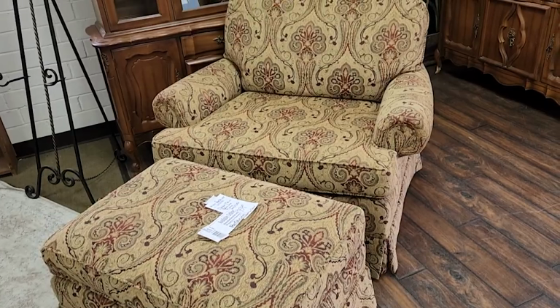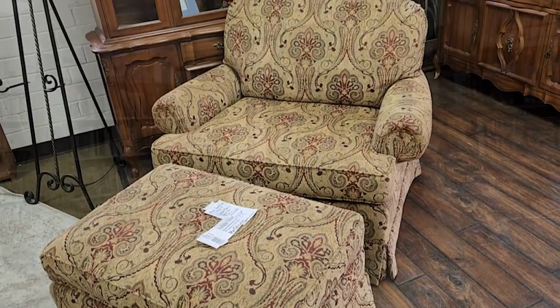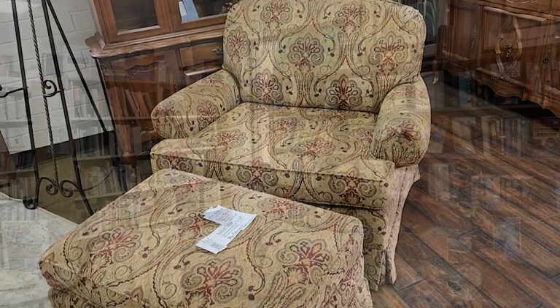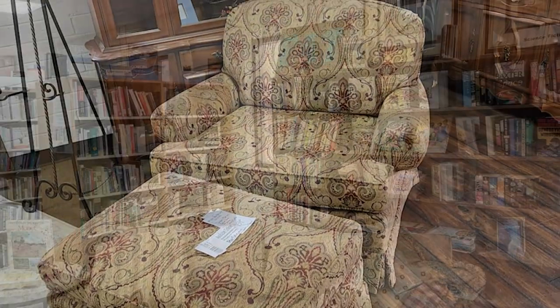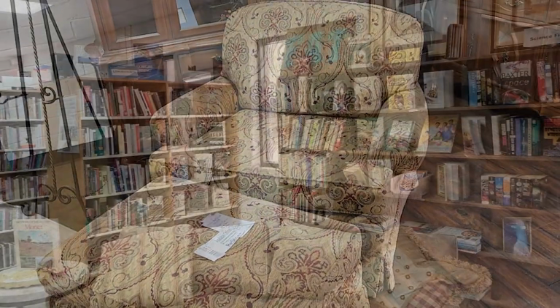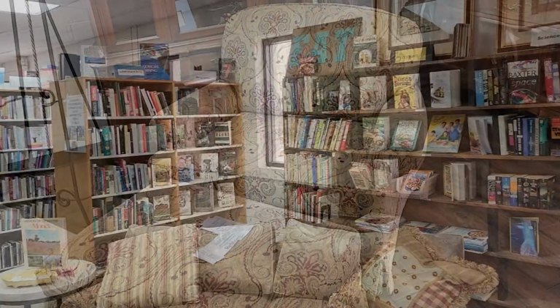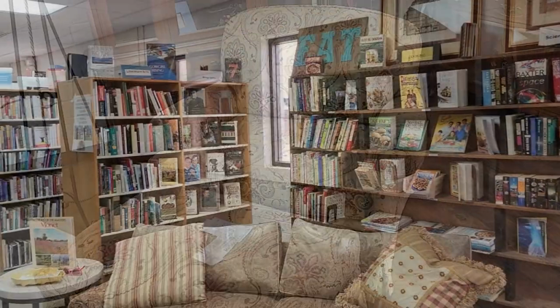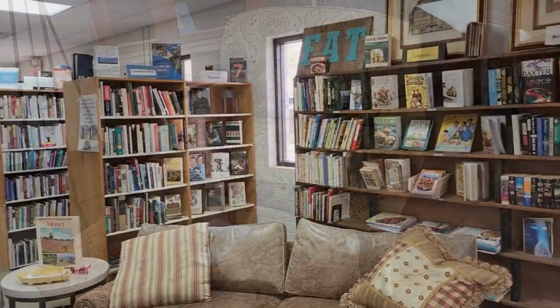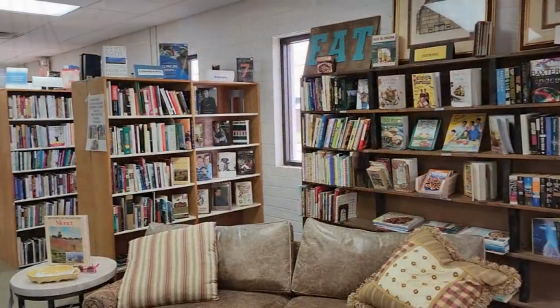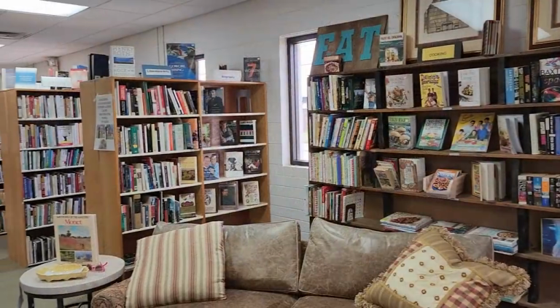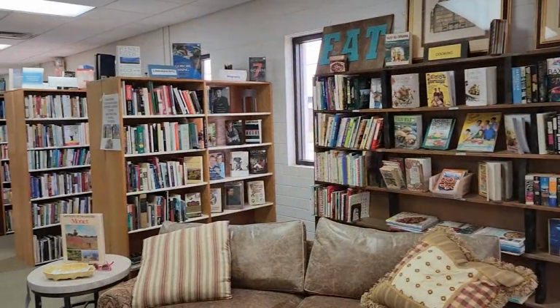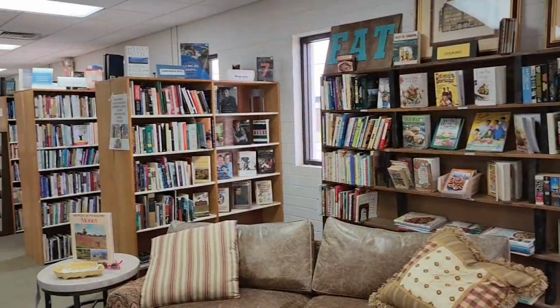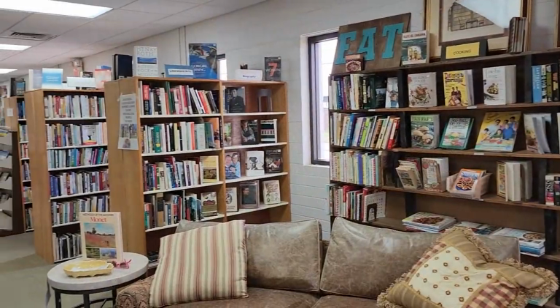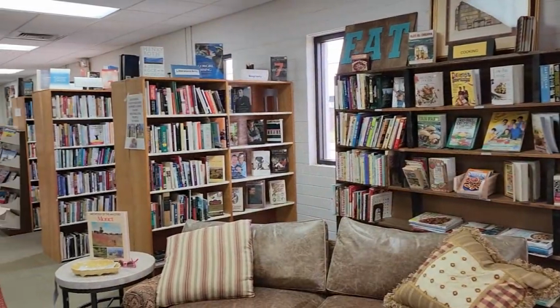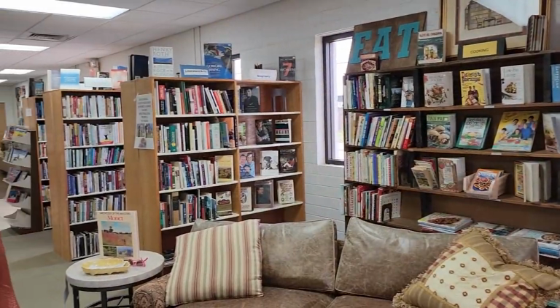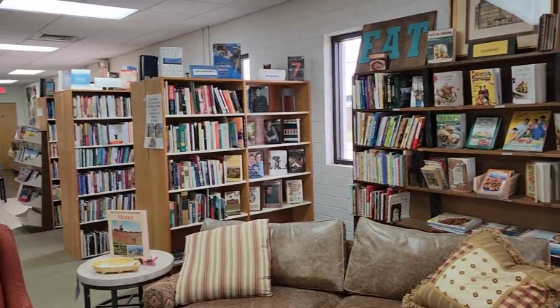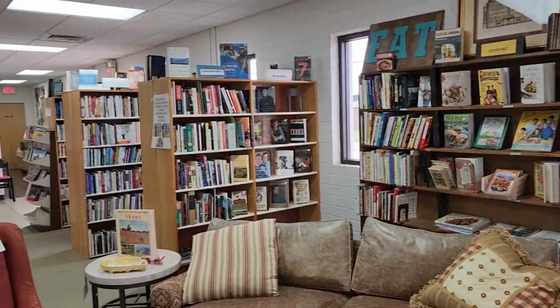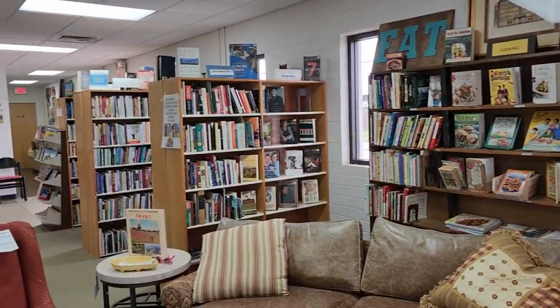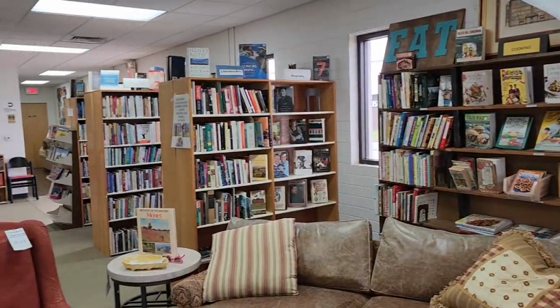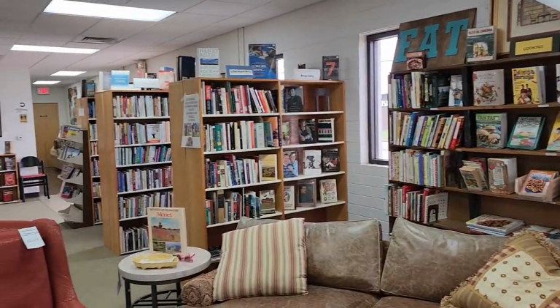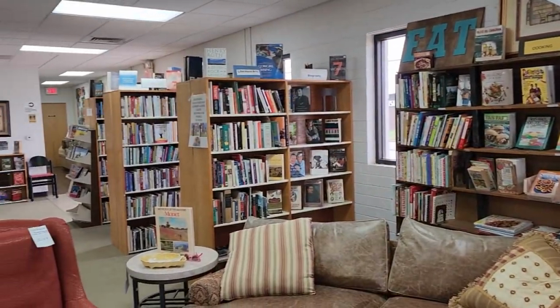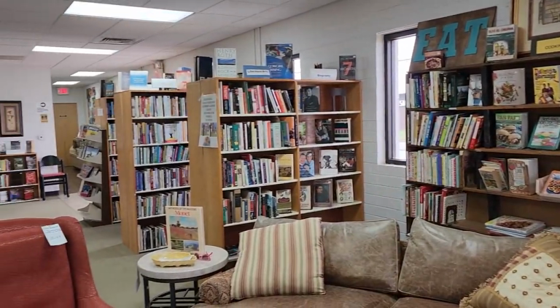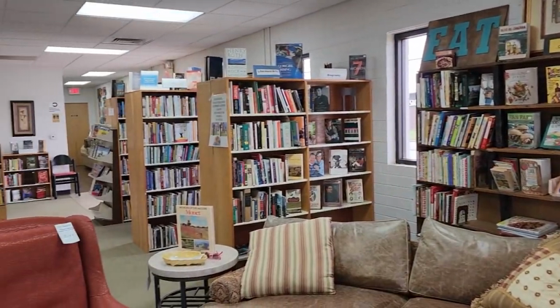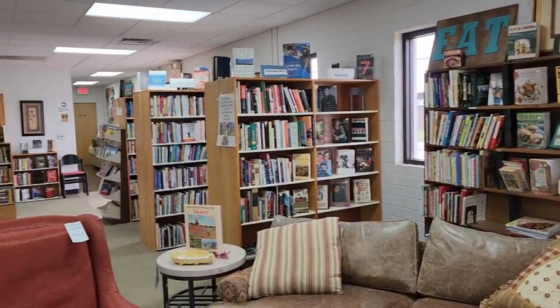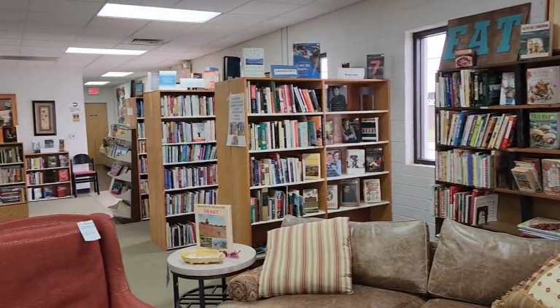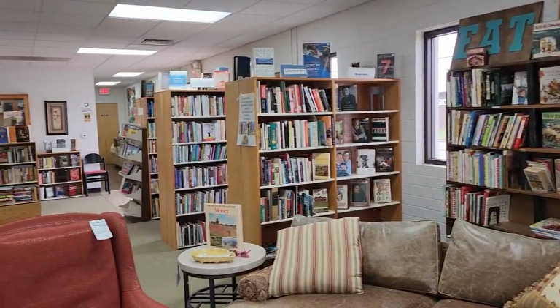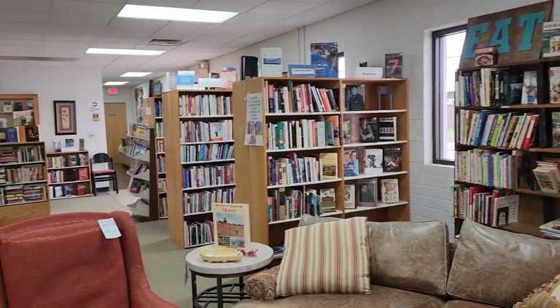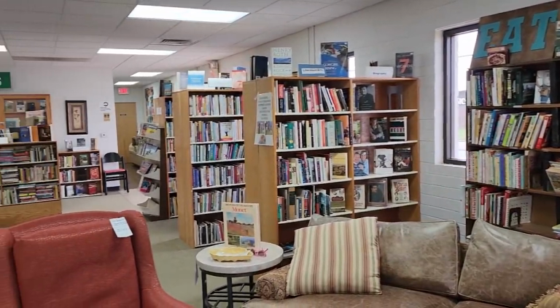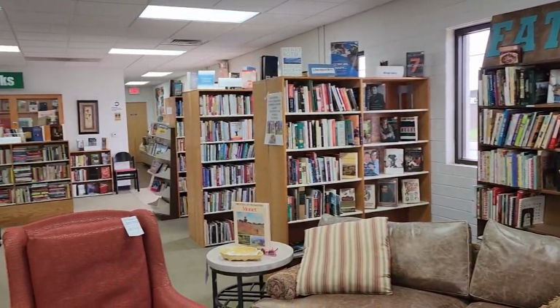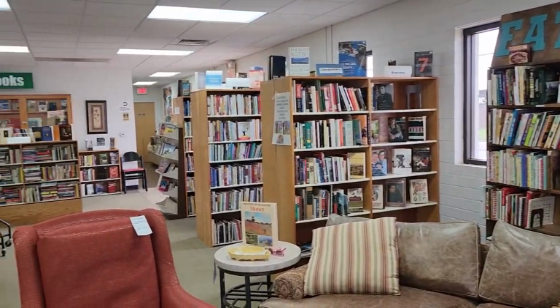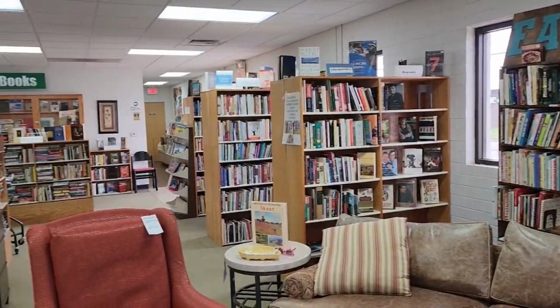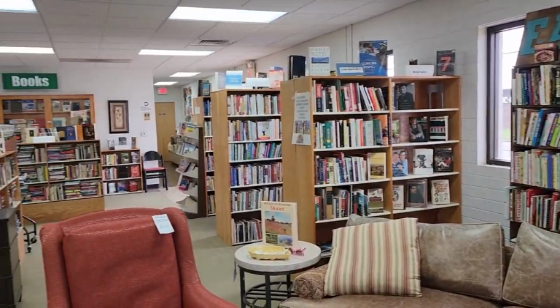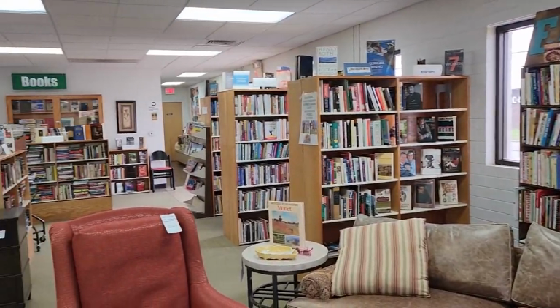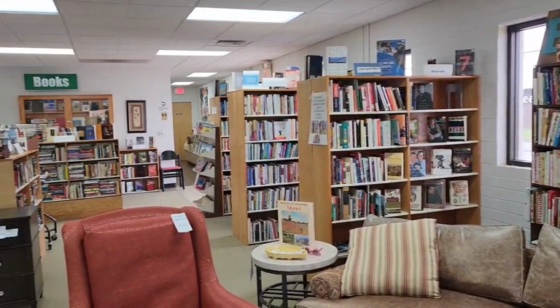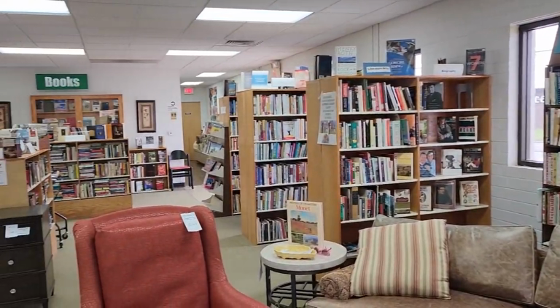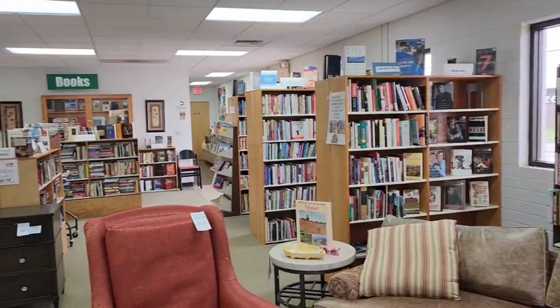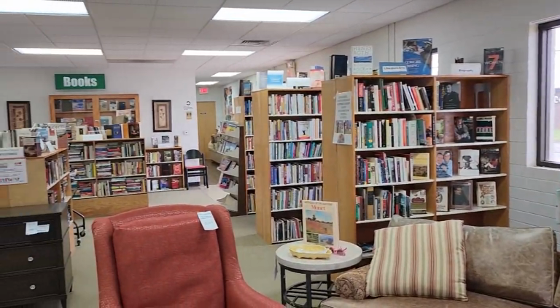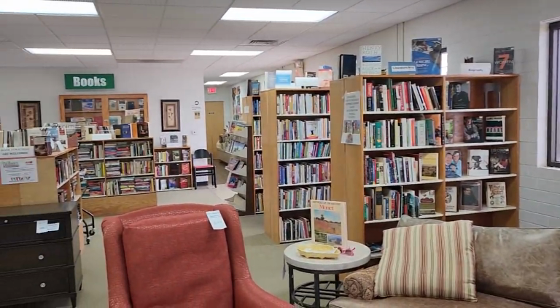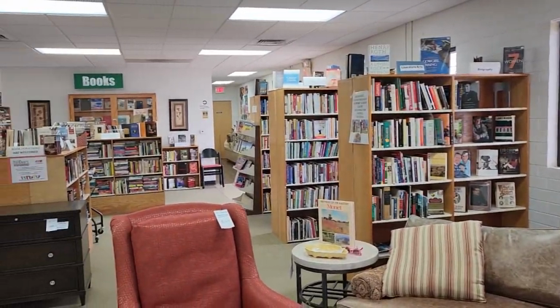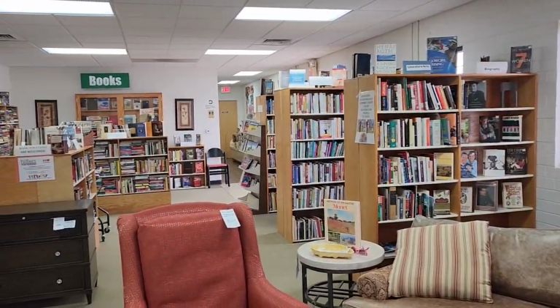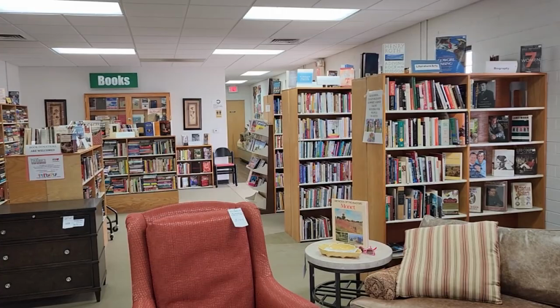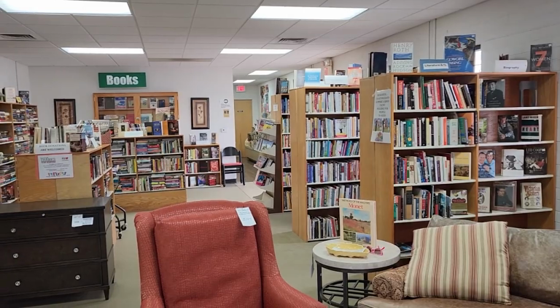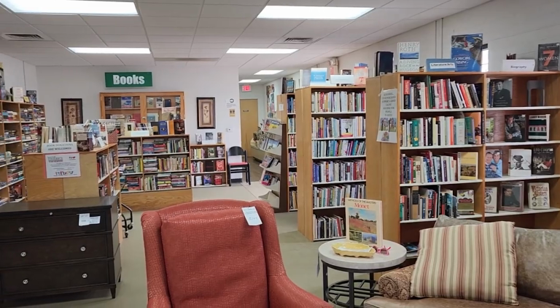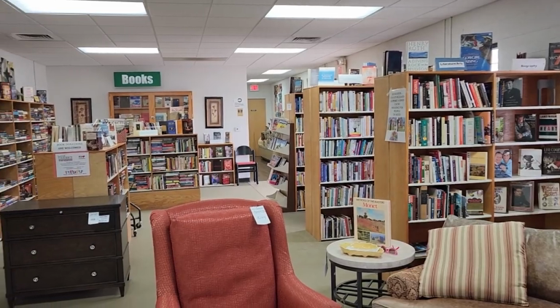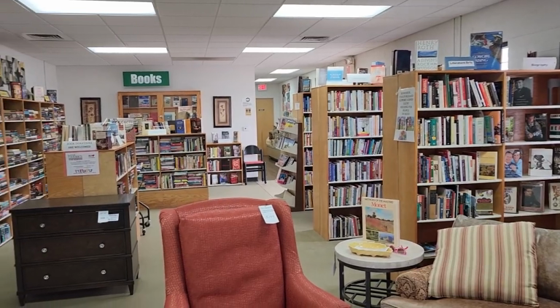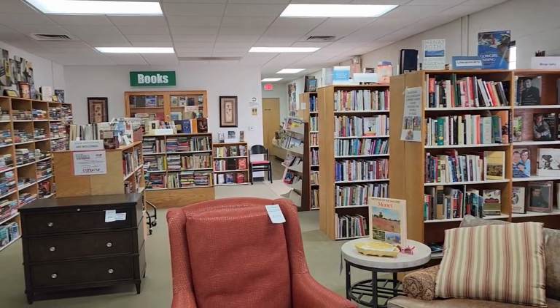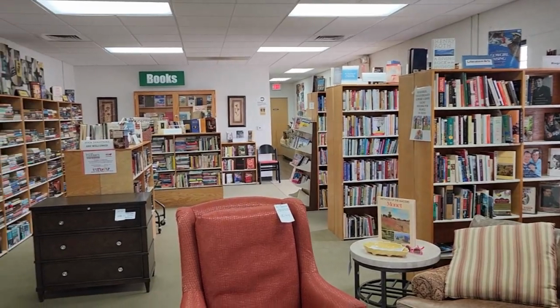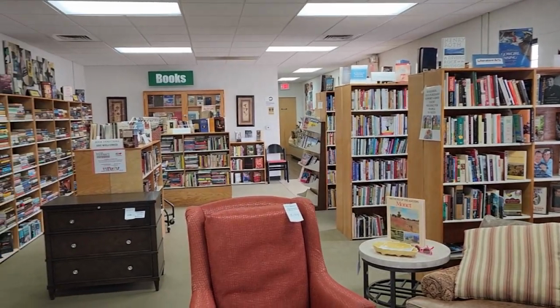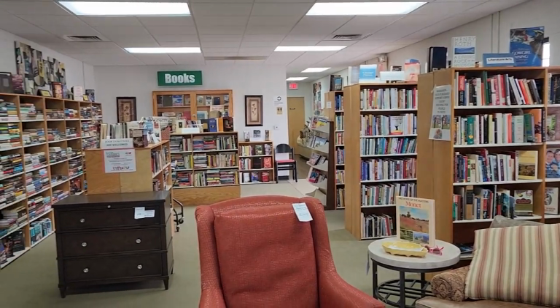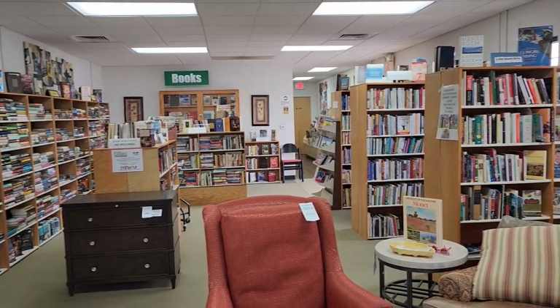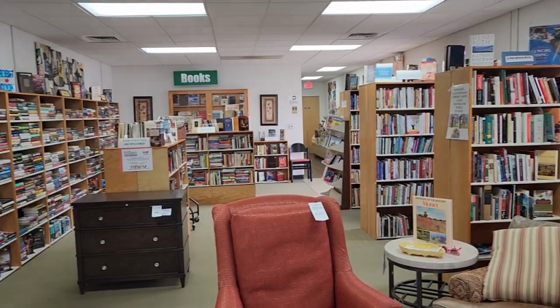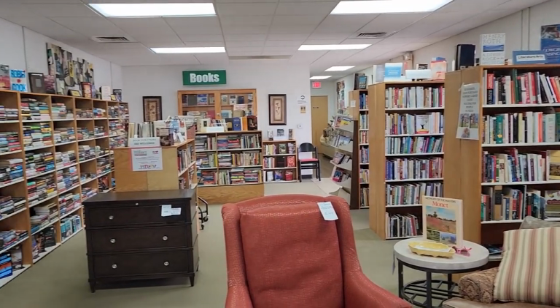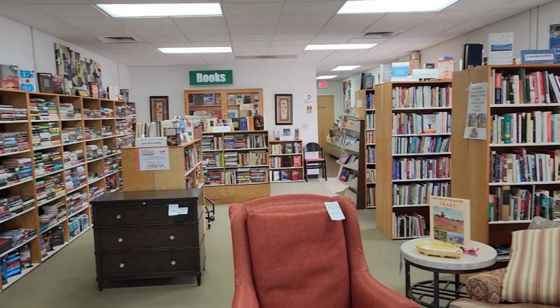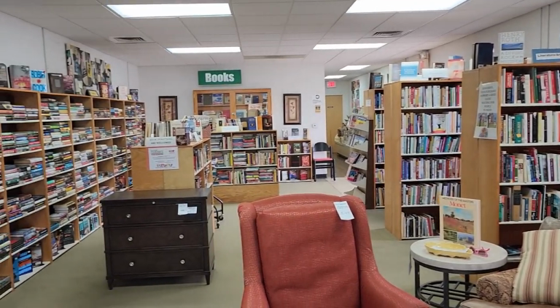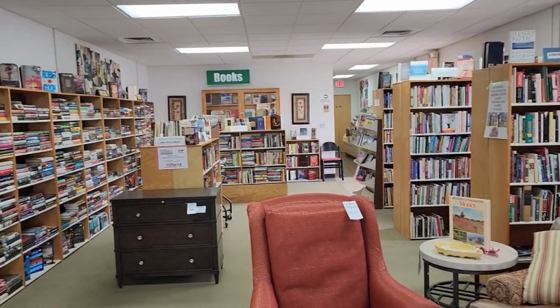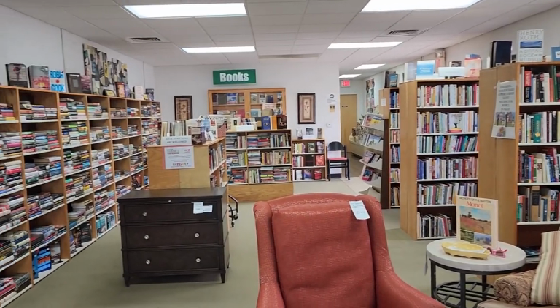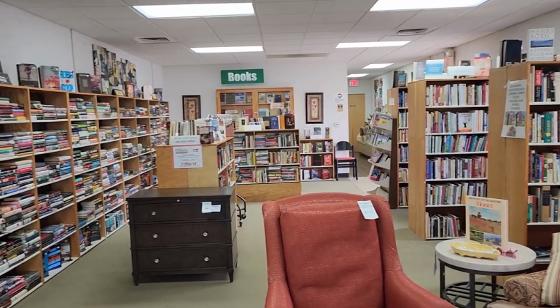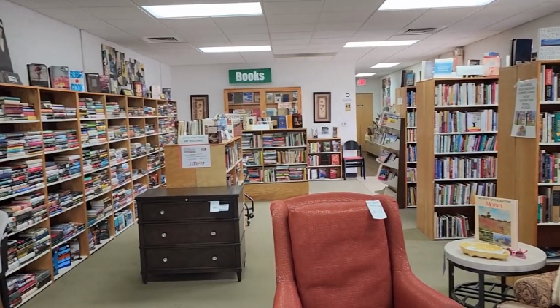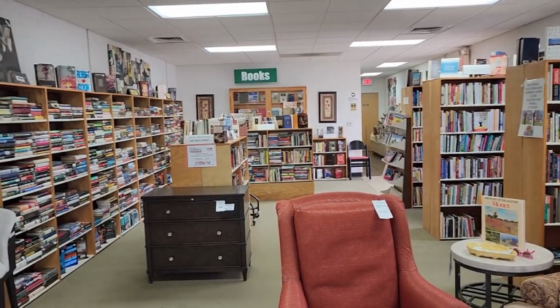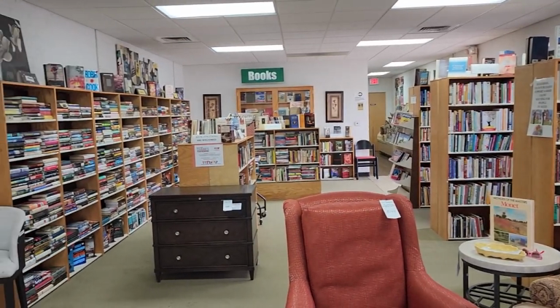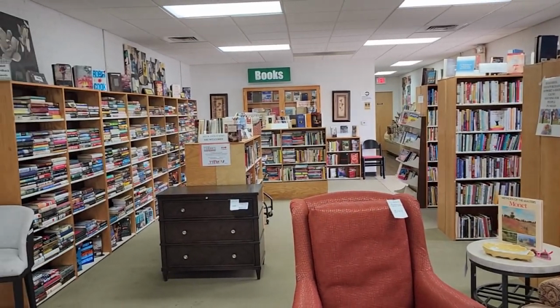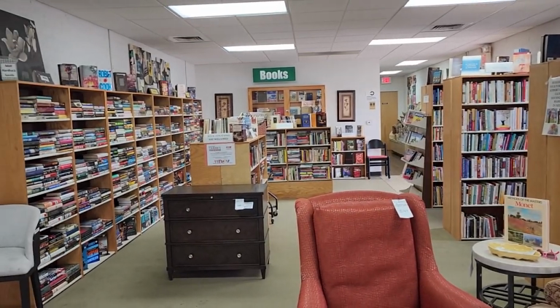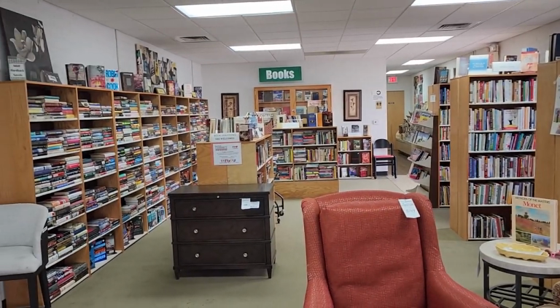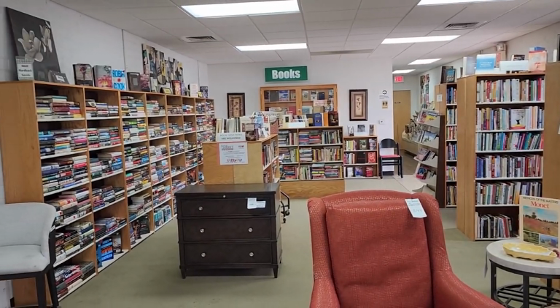And here's a shot around their library section. And like I always tell you, the ReStores I've been in have the best, best libraries and fantastic prices.